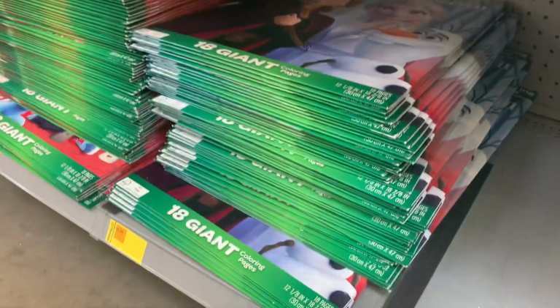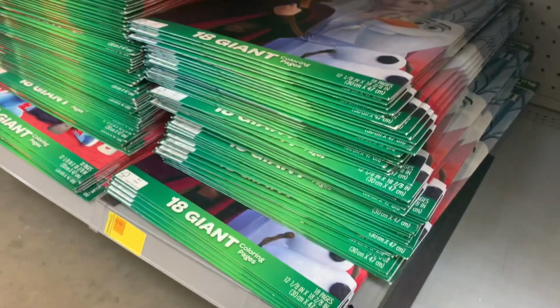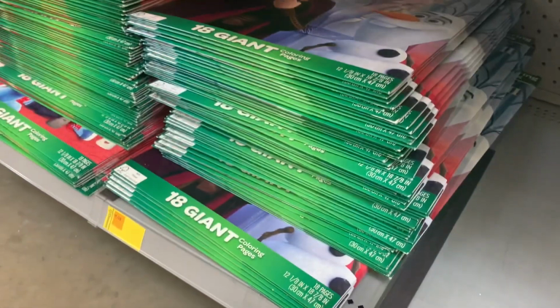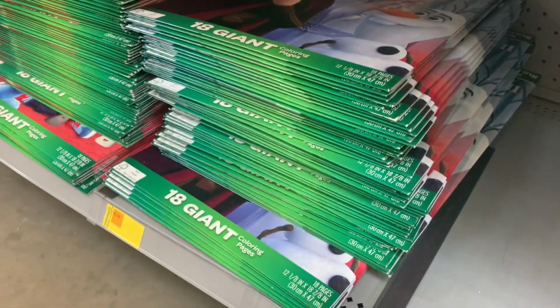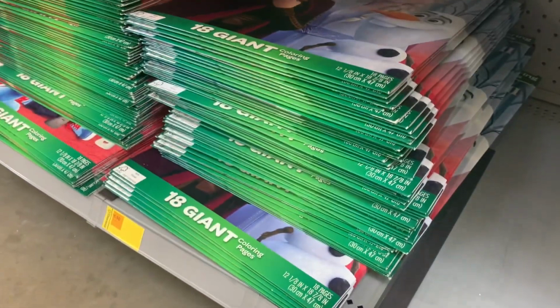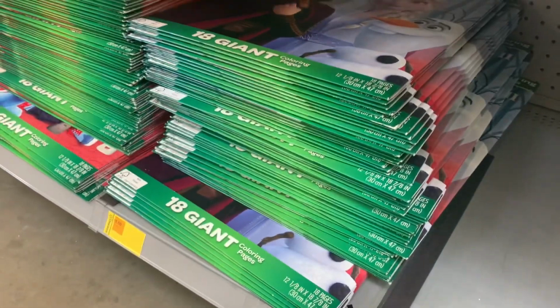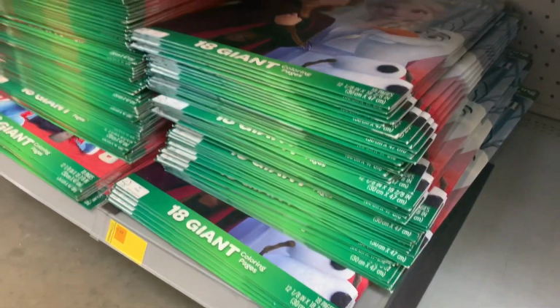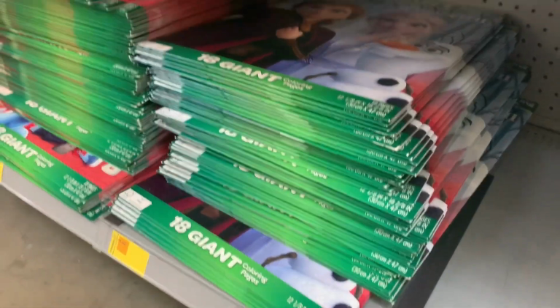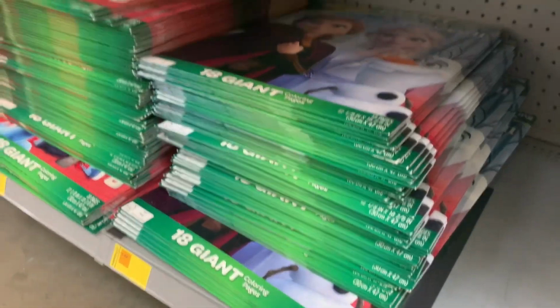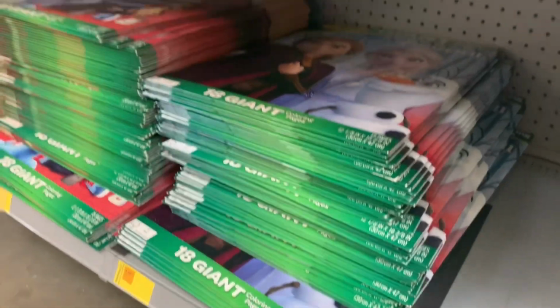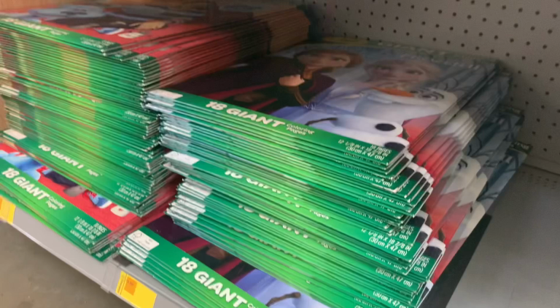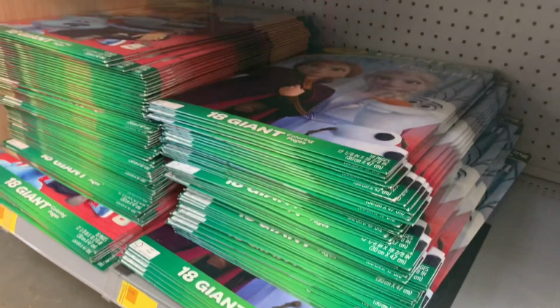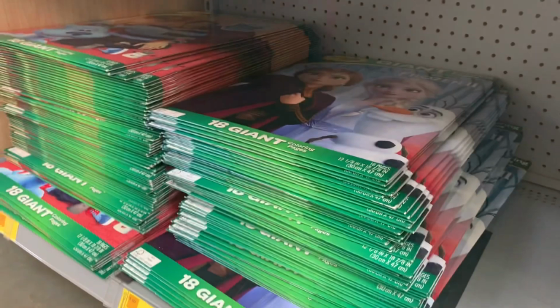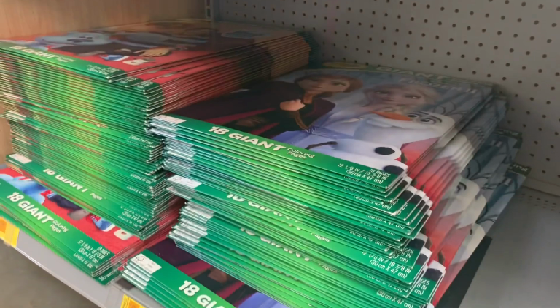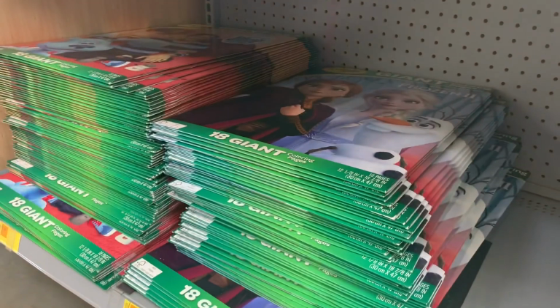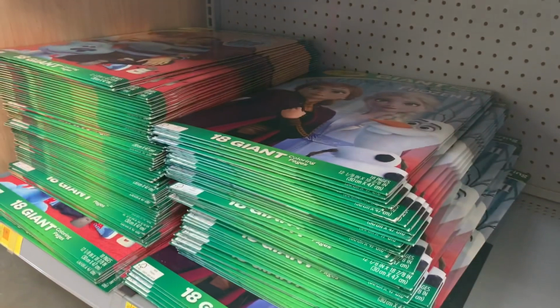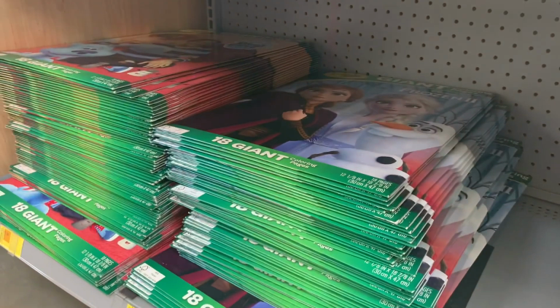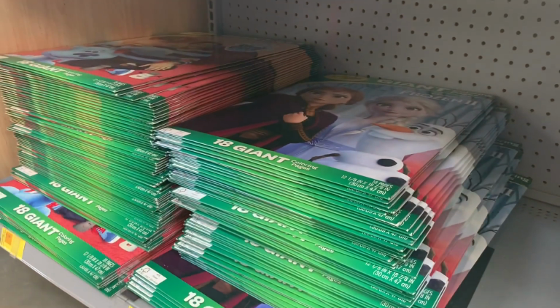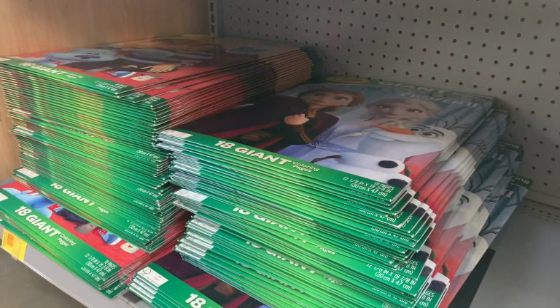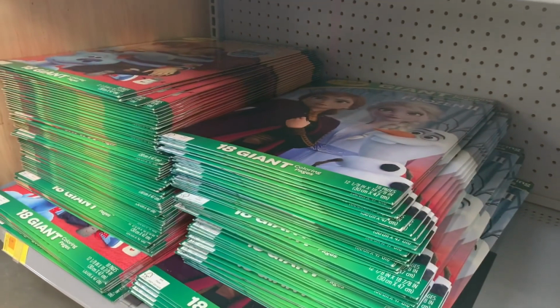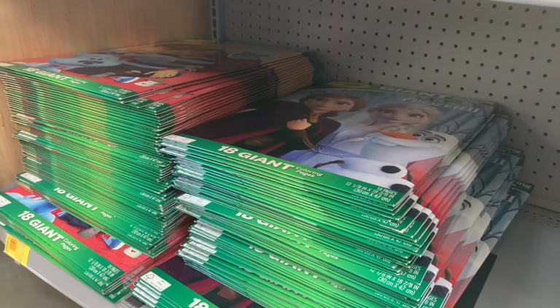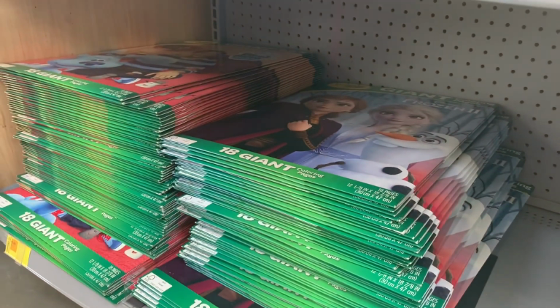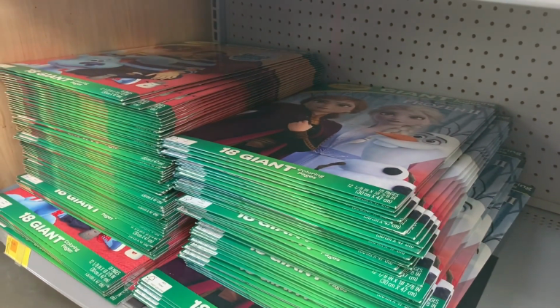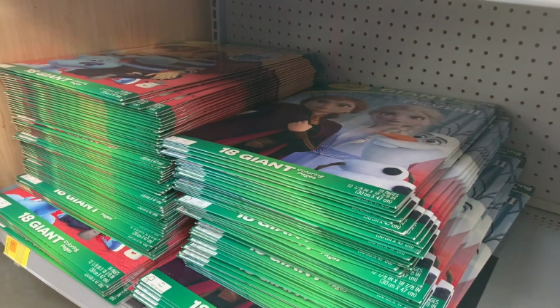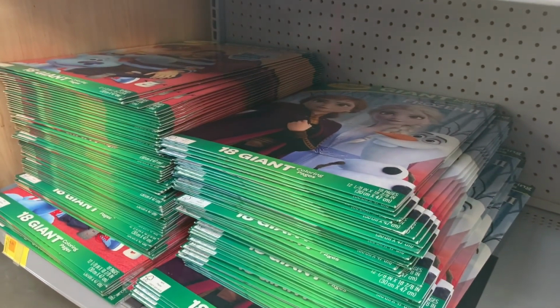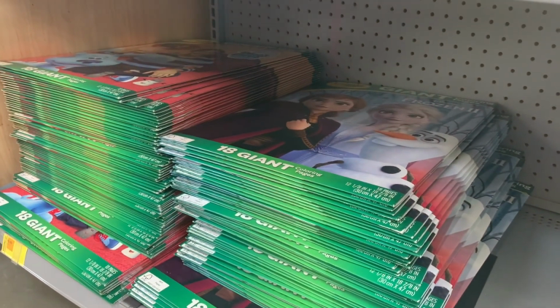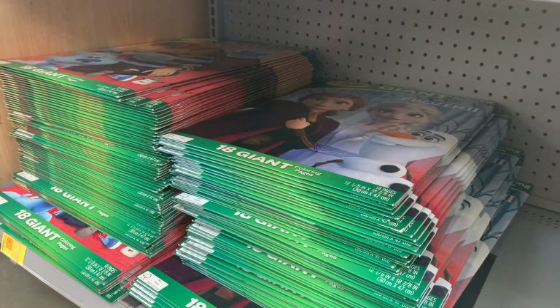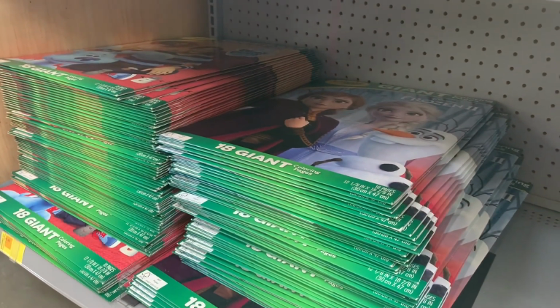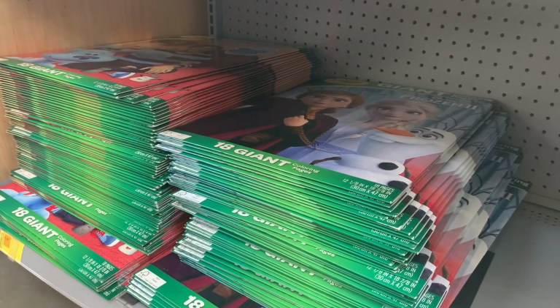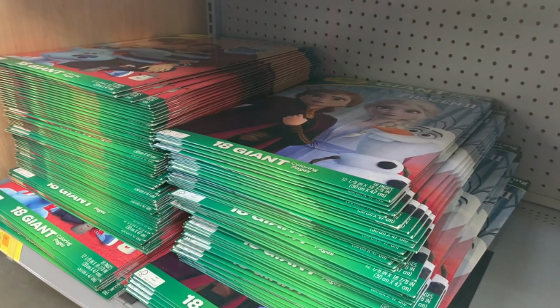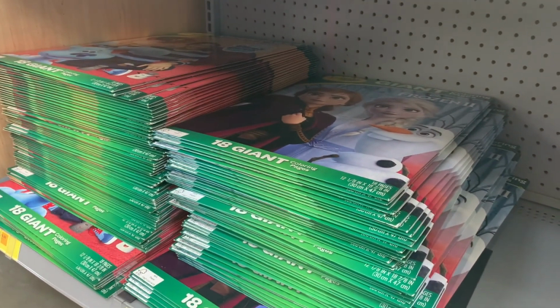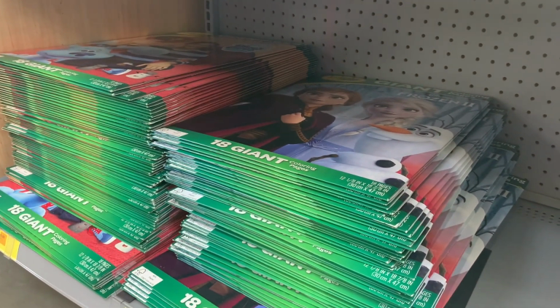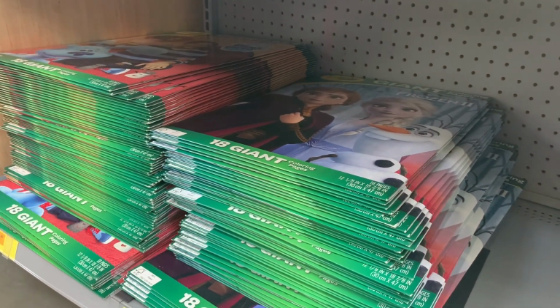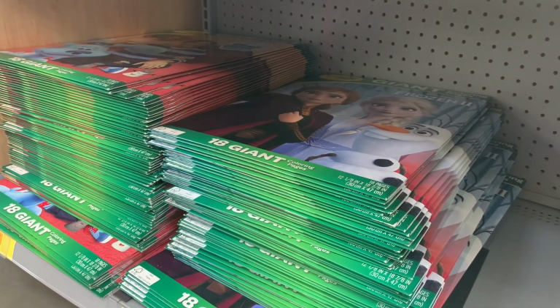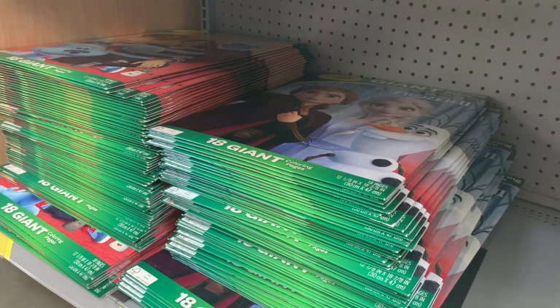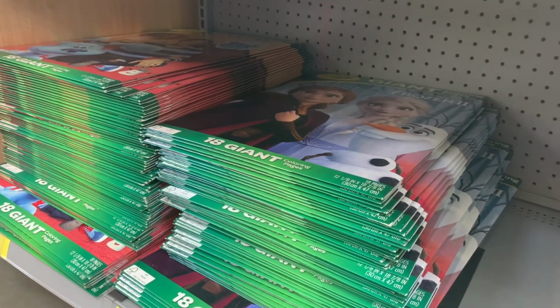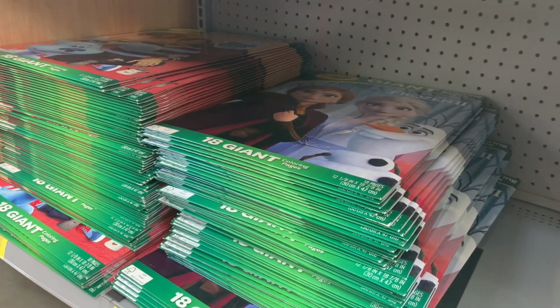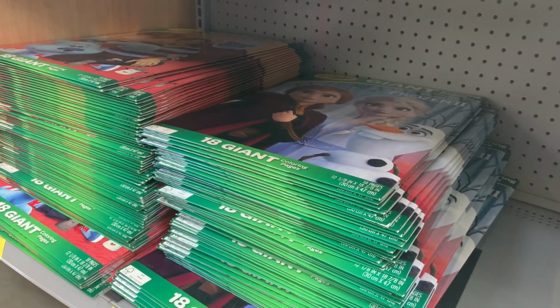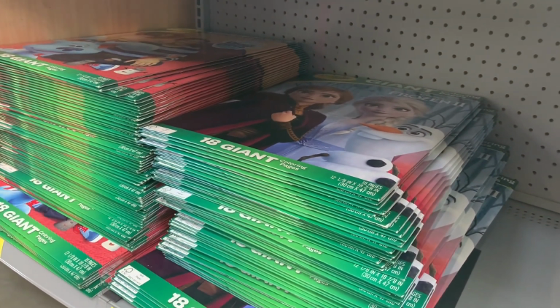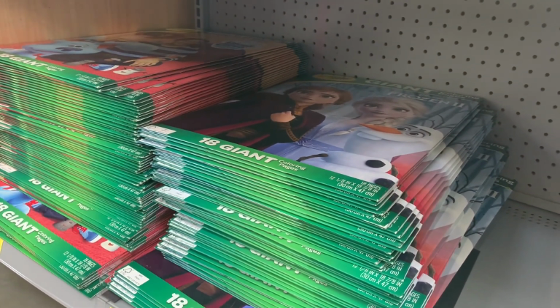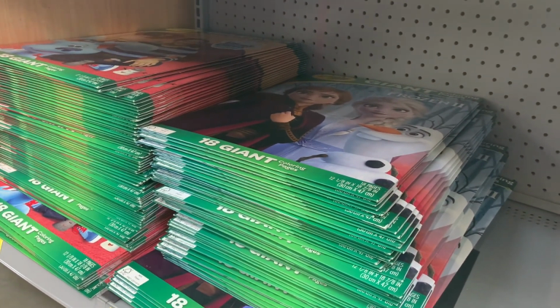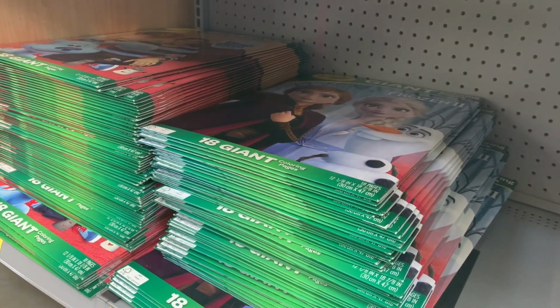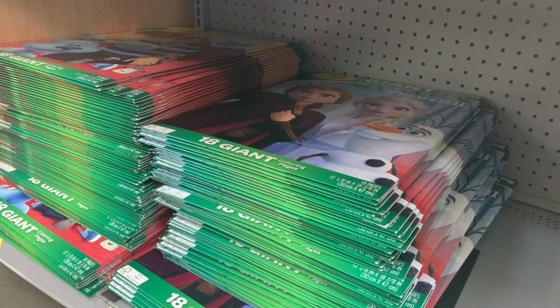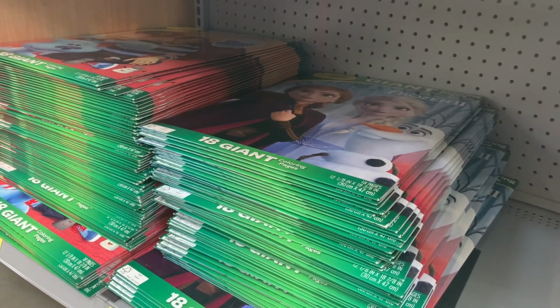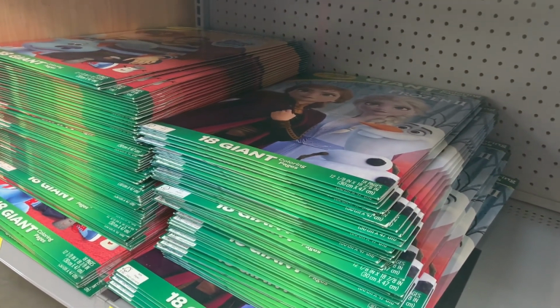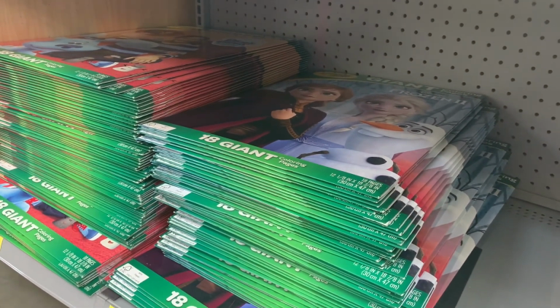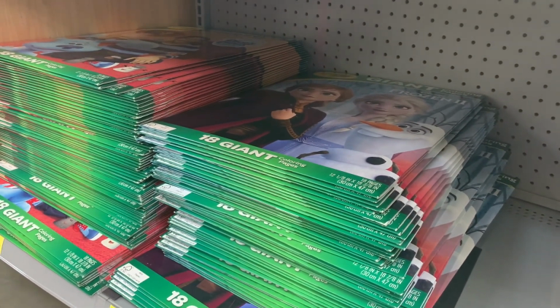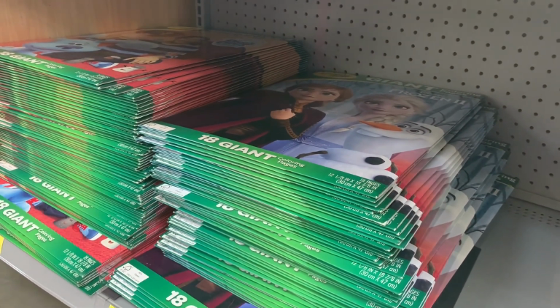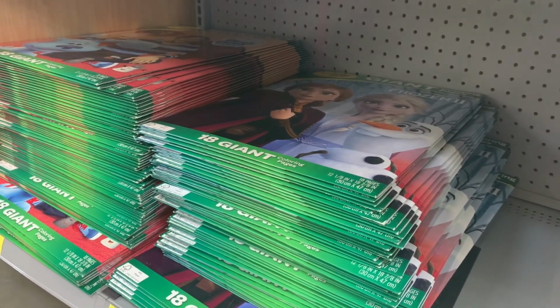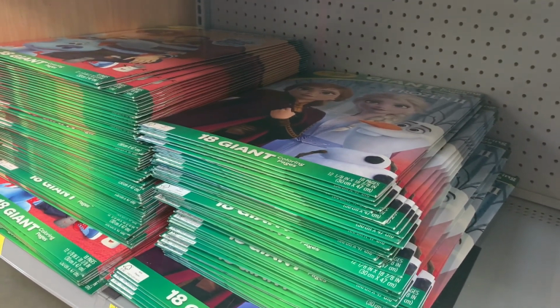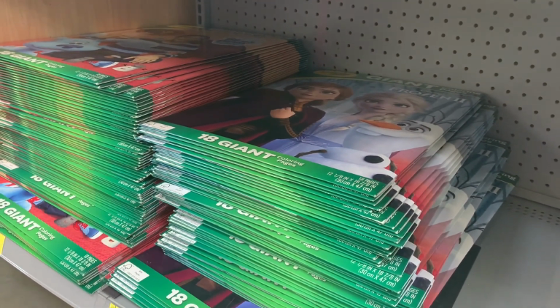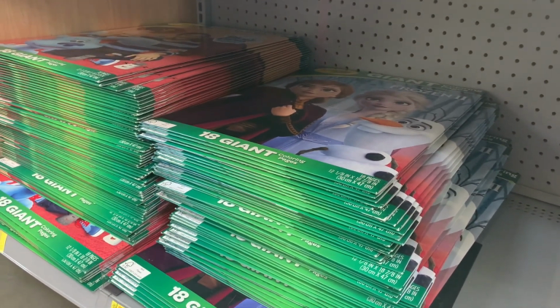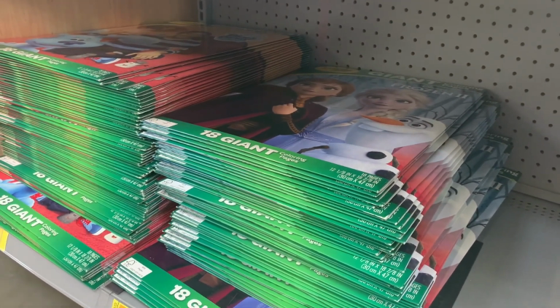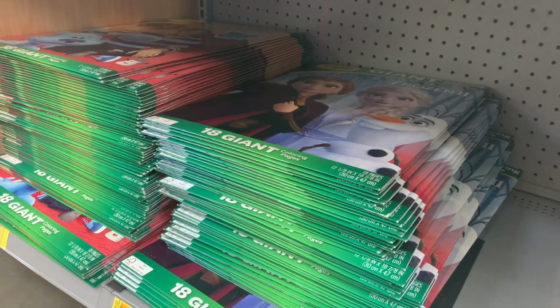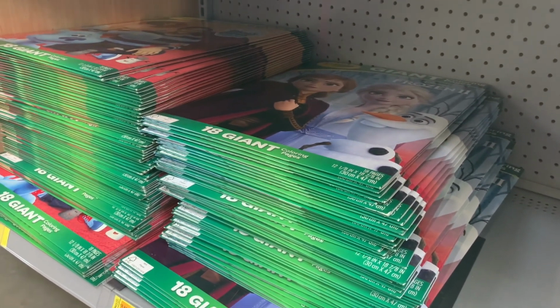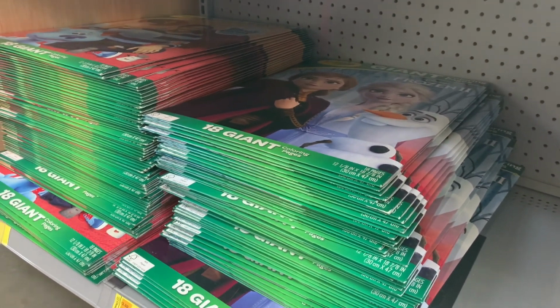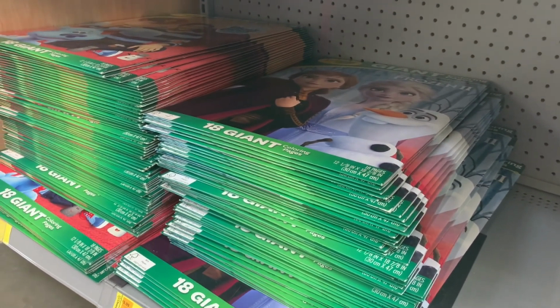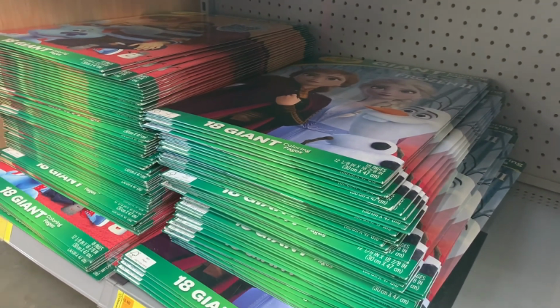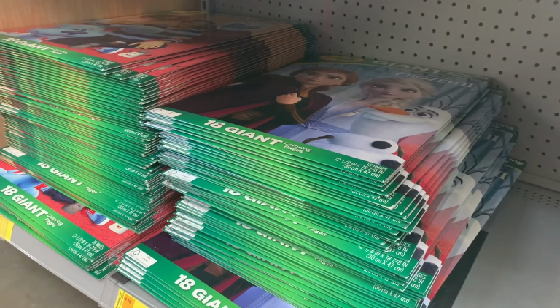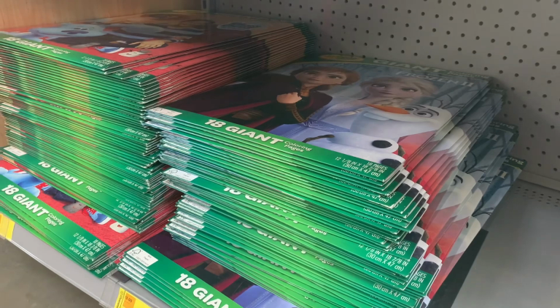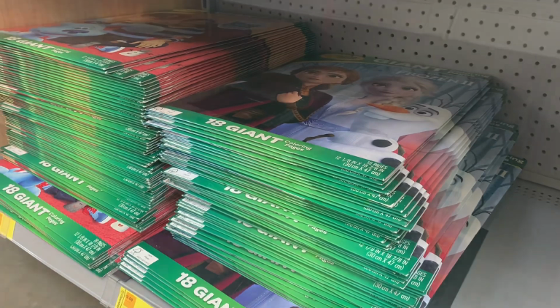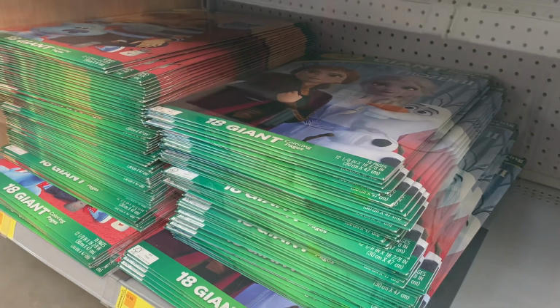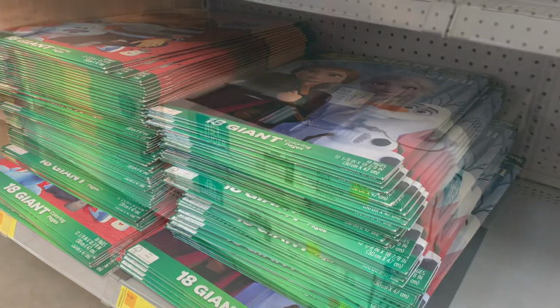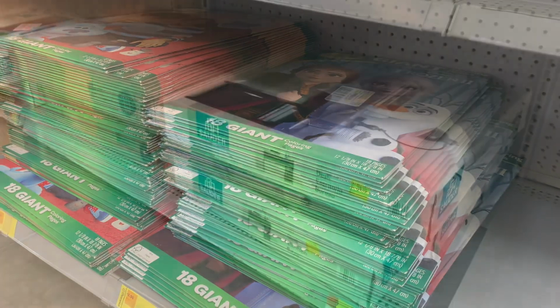They also have all these giant coloring pages on clearance for $3. There are so many — it looks like they have Blue's Clues, Frozen 2, and Trolls. And they're only $3.